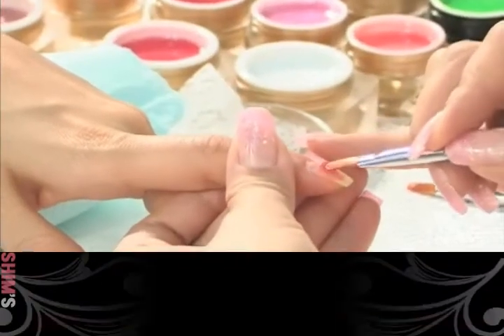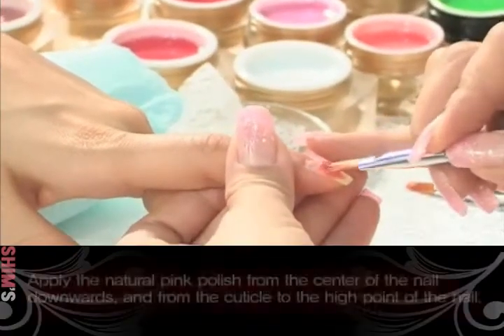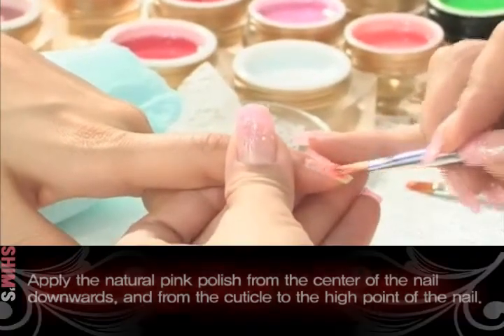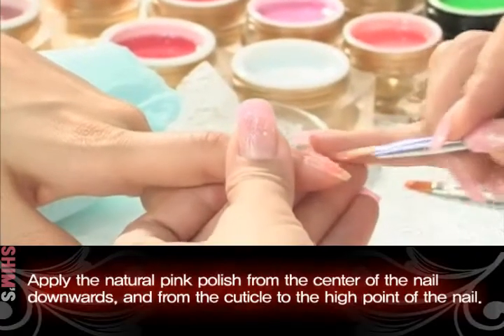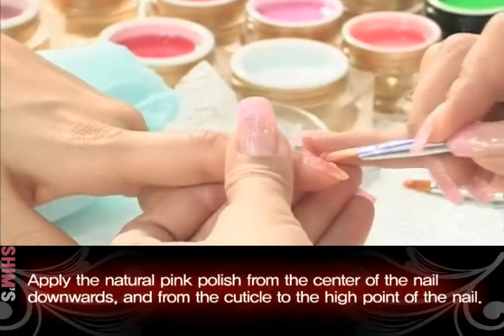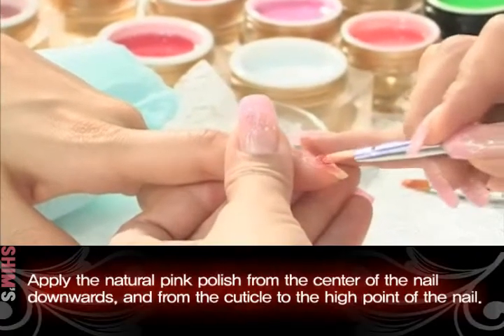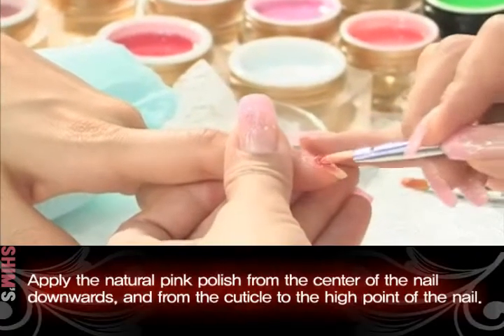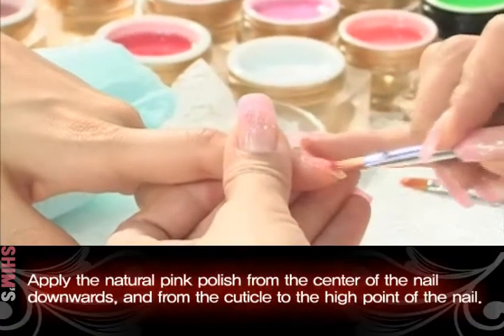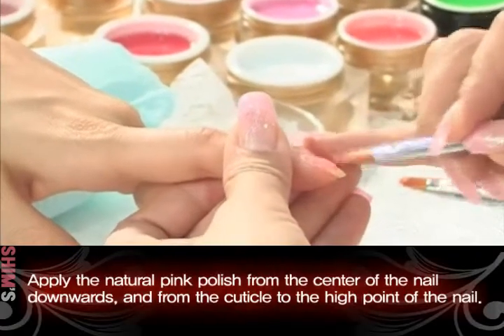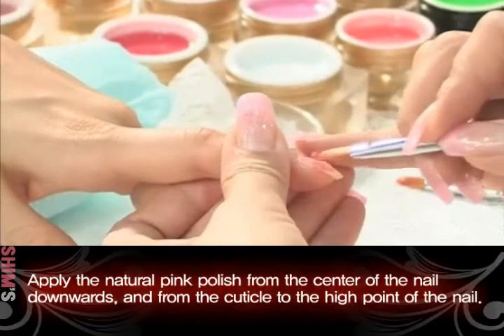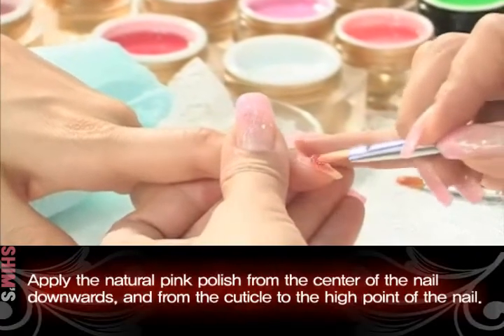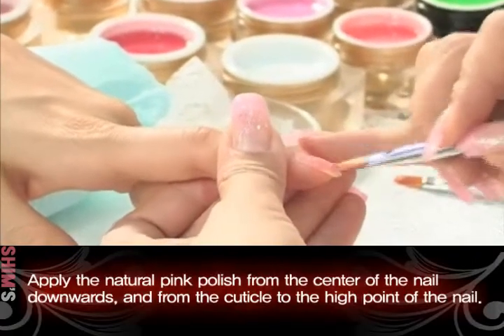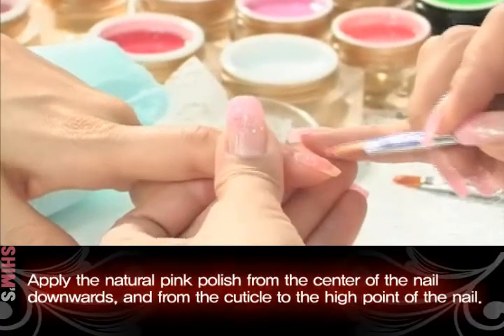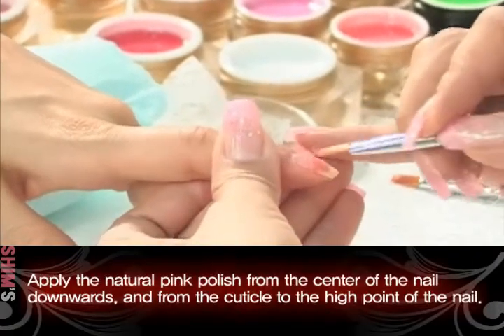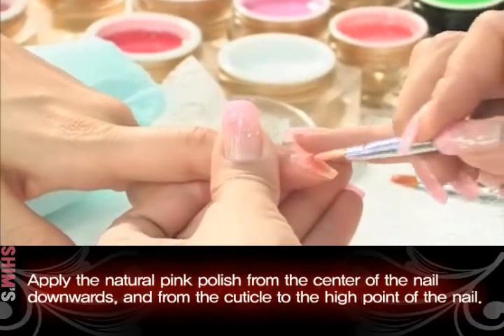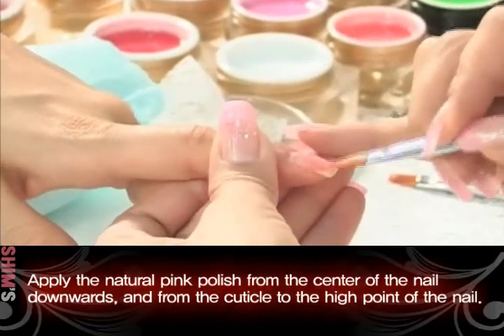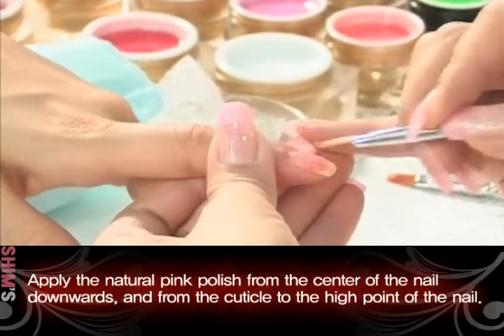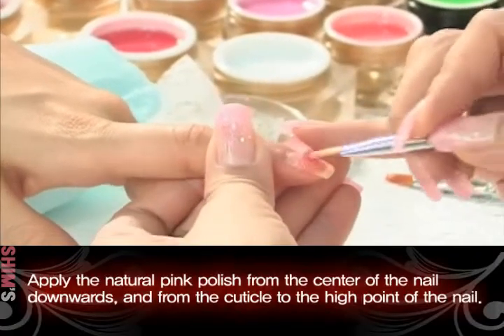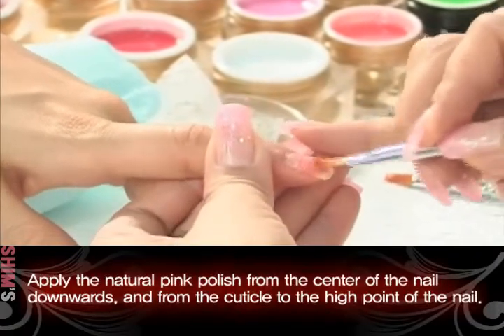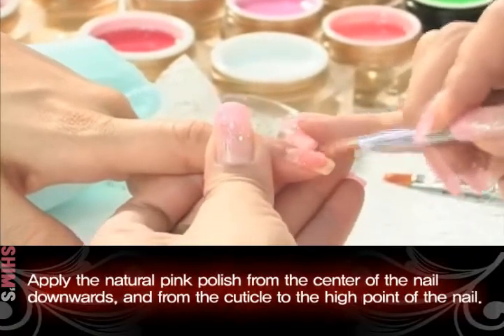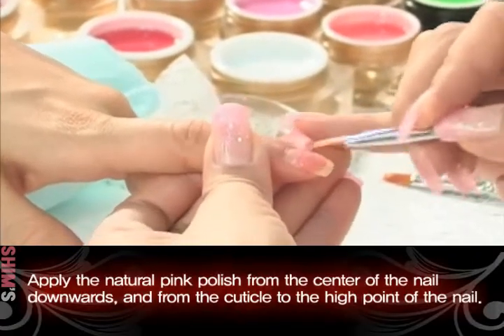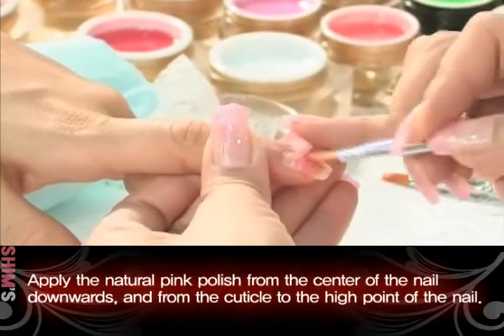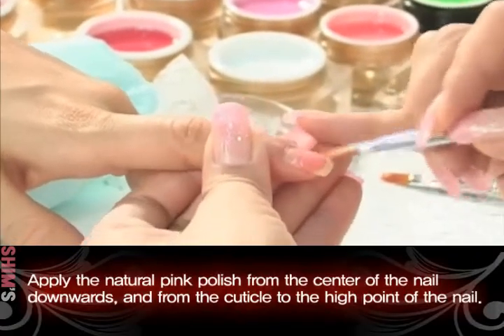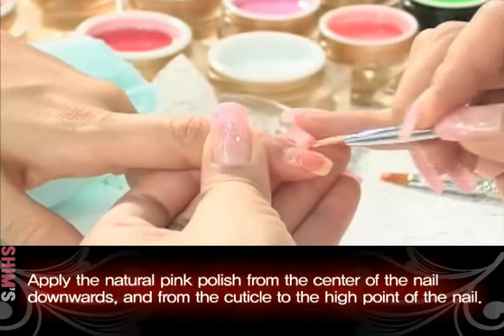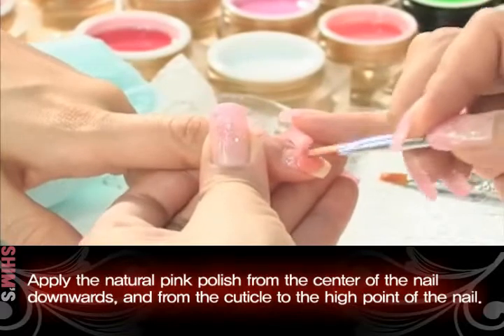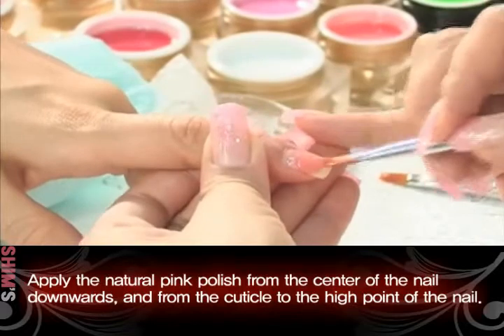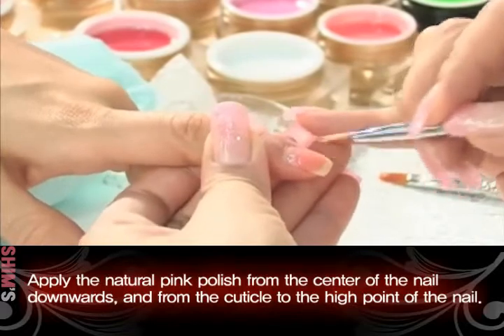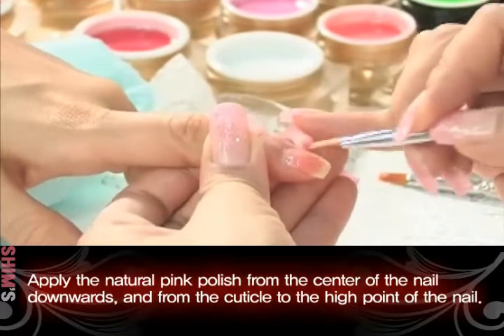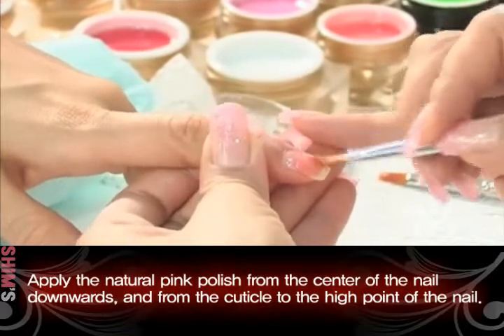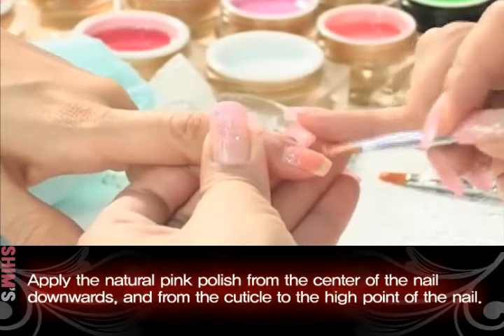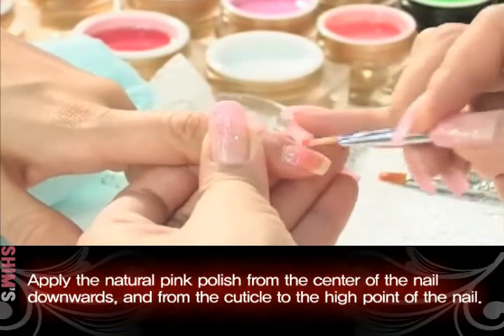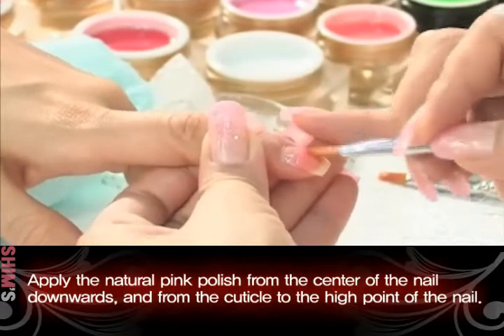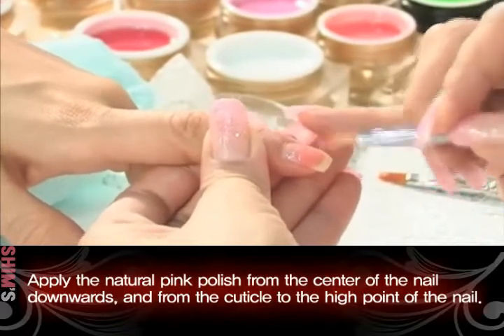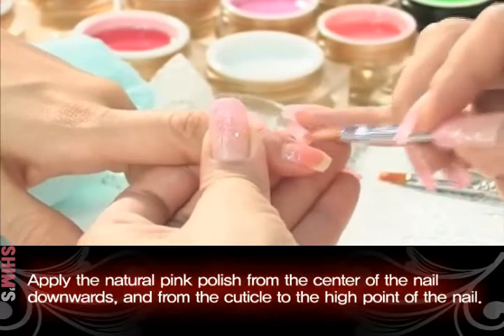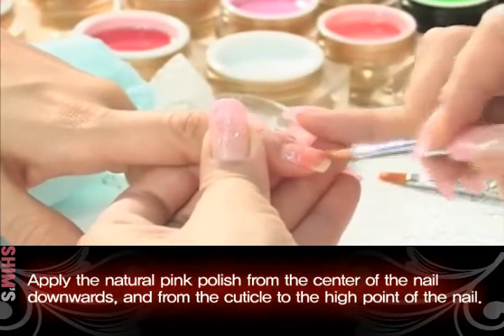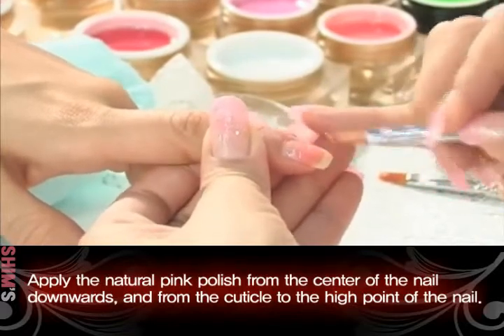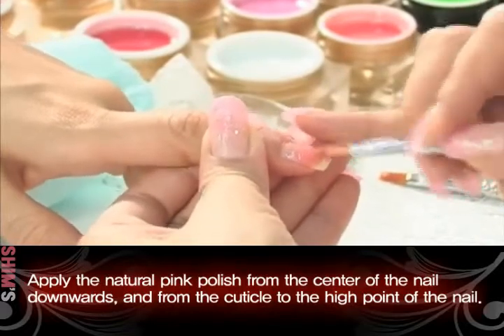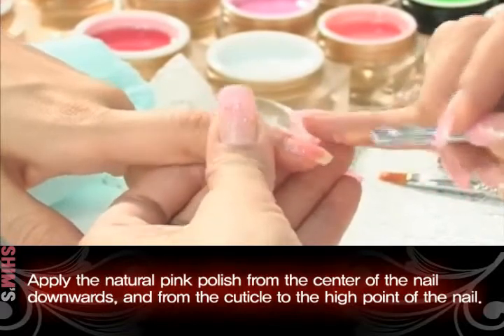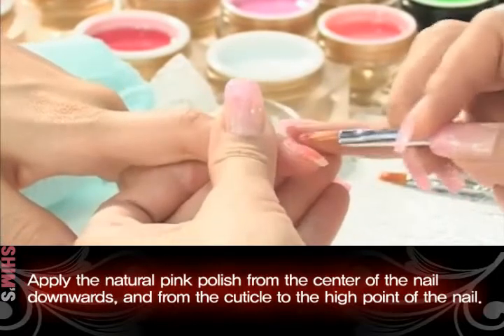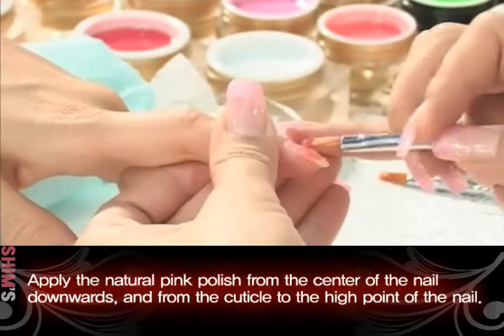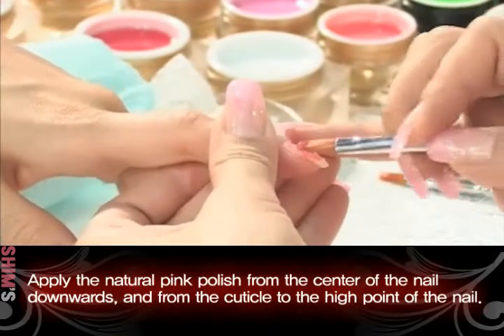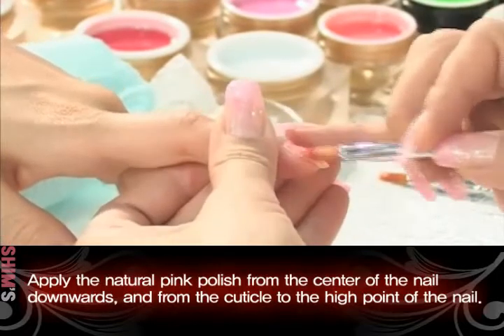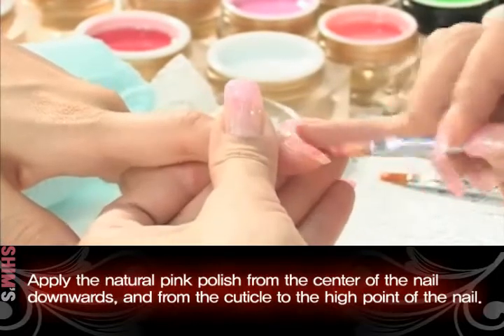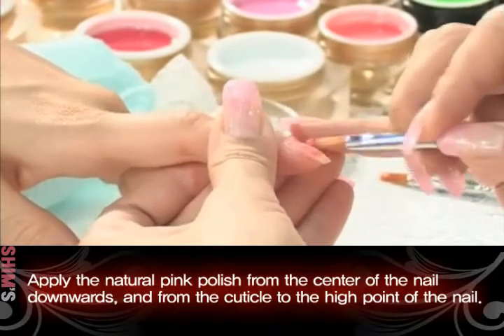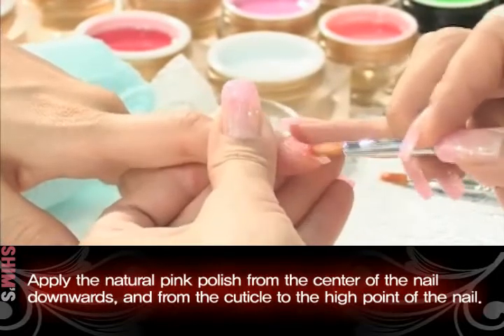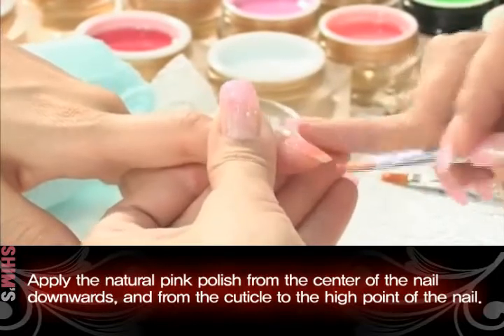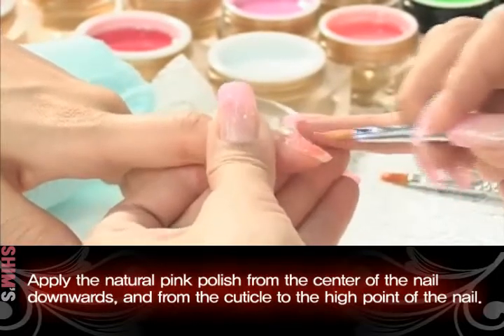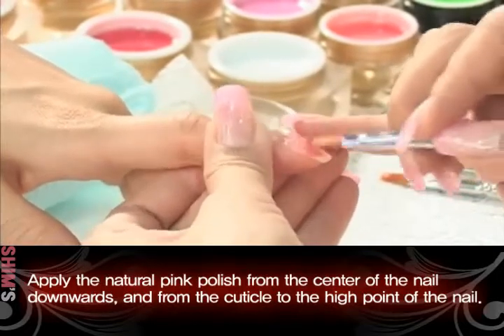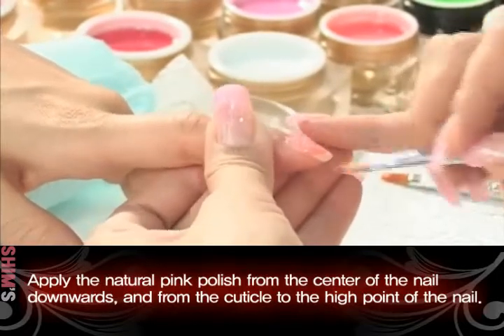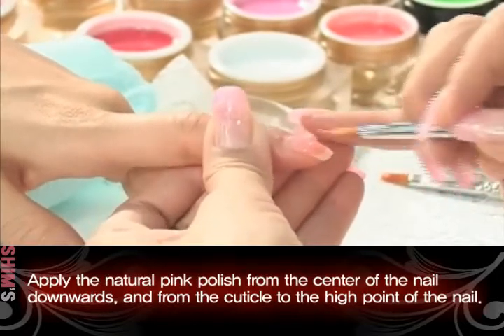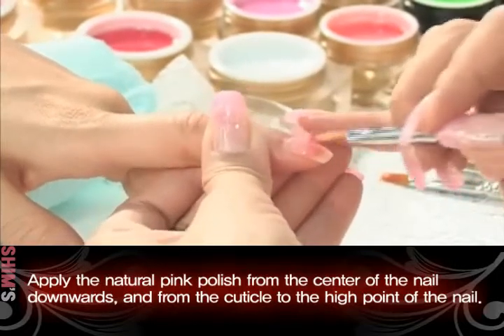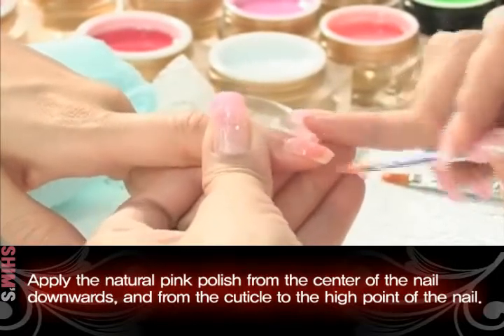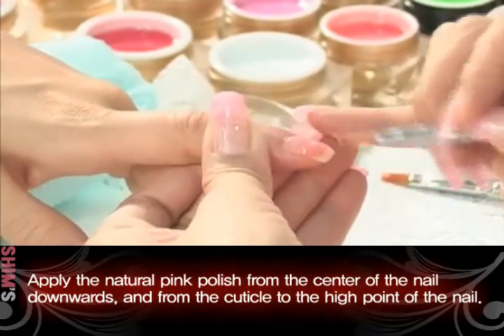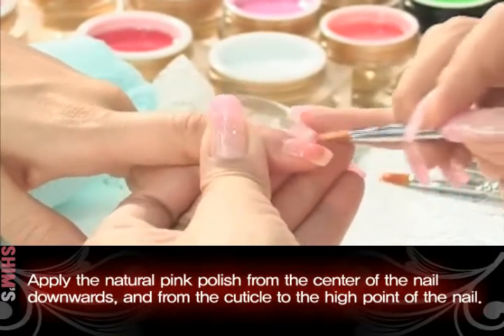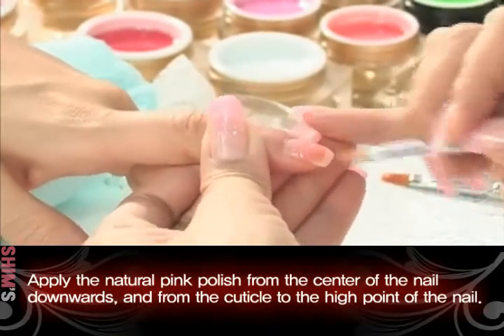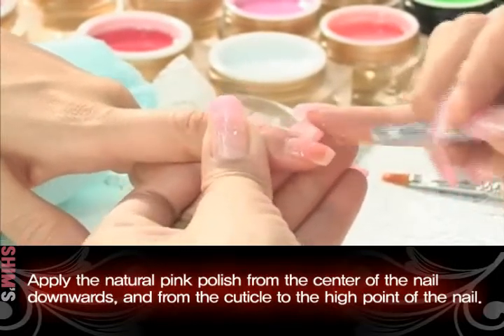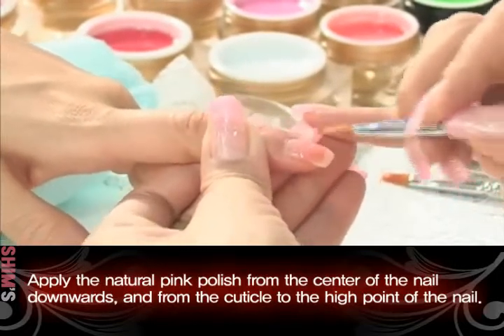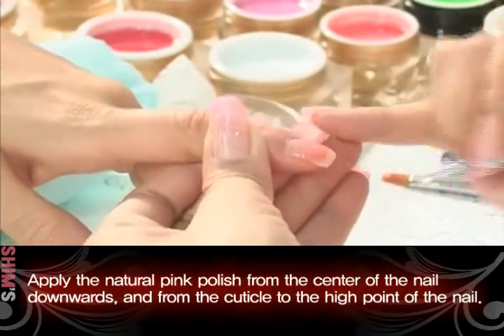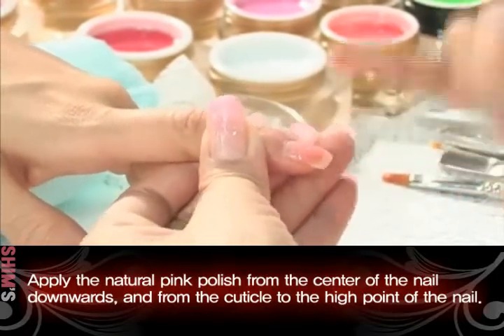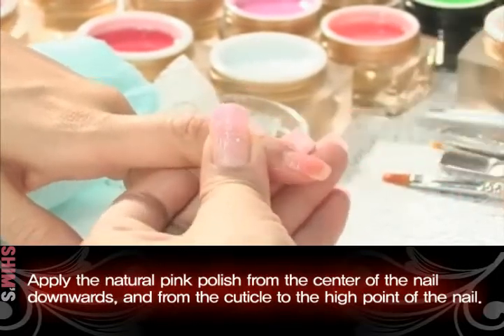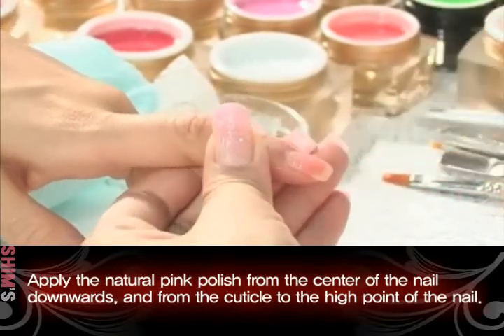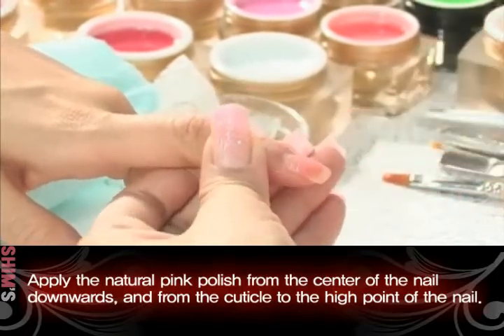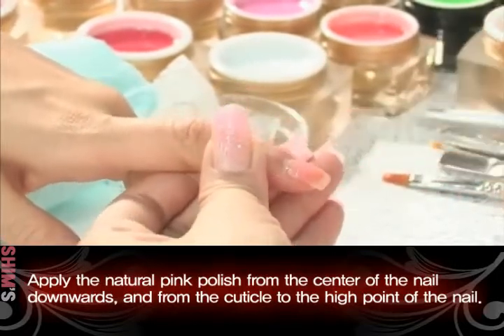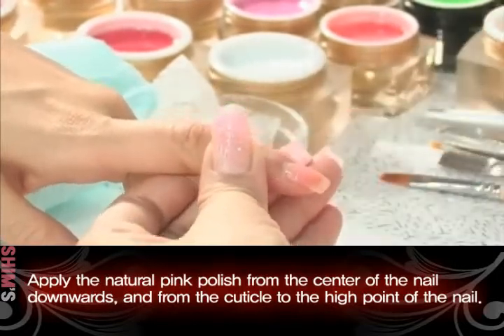Apply the natural pink polish from the center of the nail downwards, and from the cuticle to the high point of the nail.